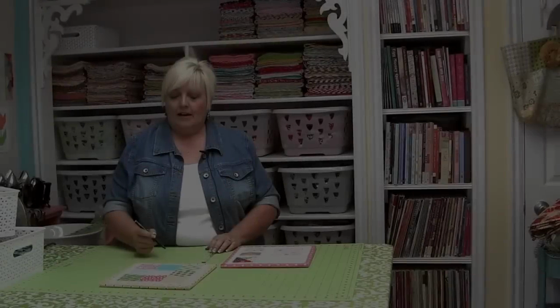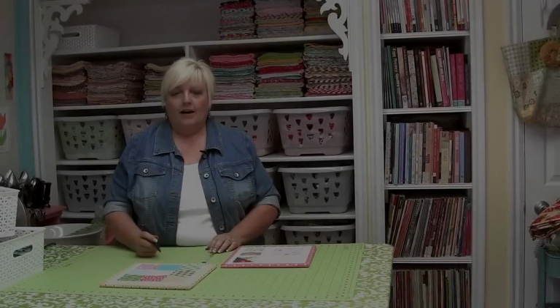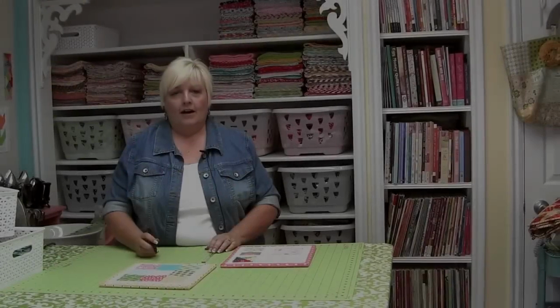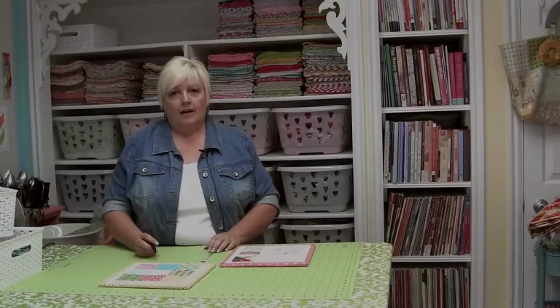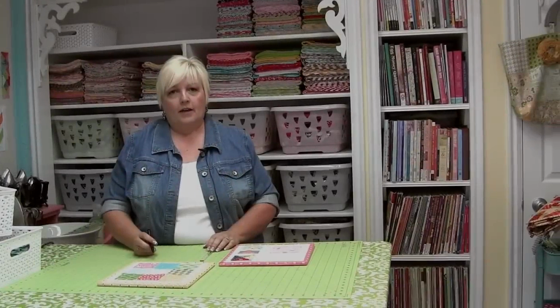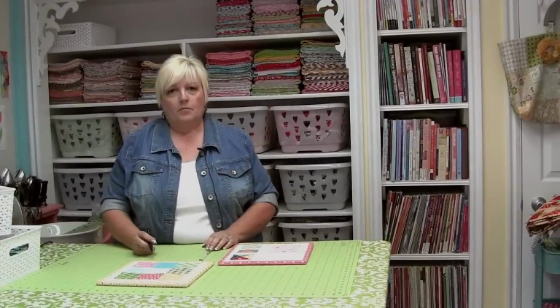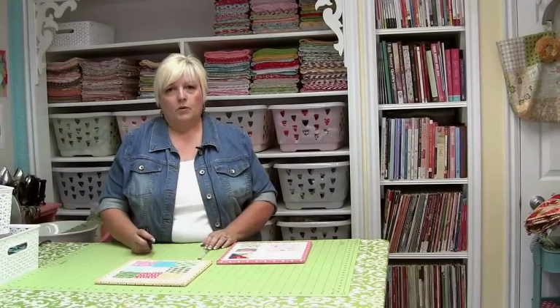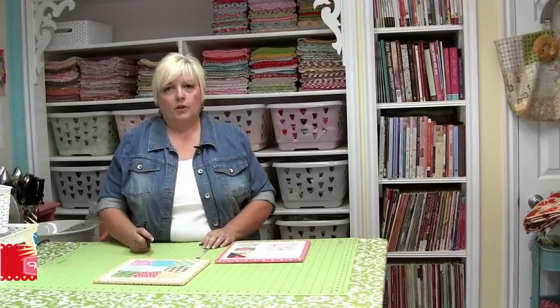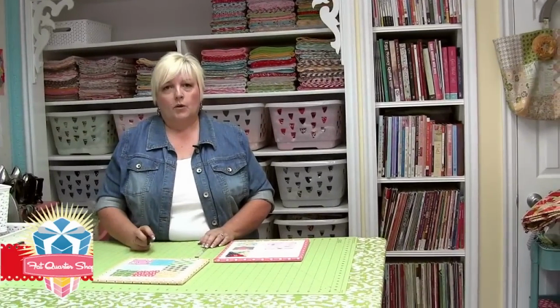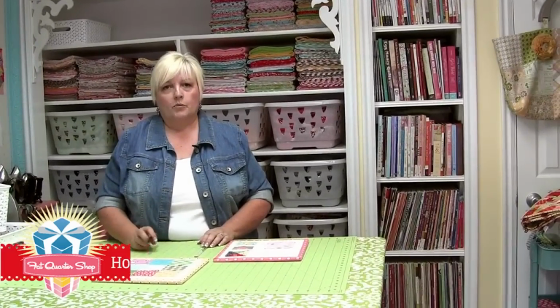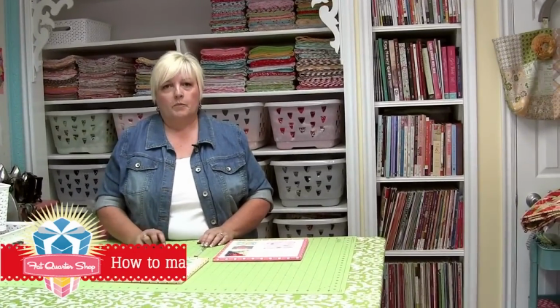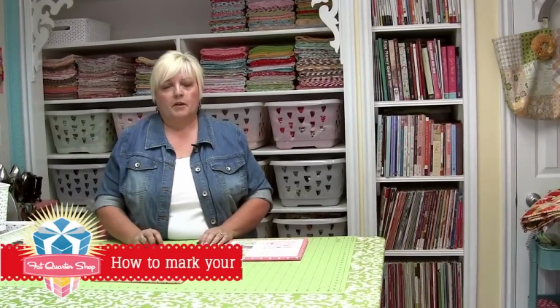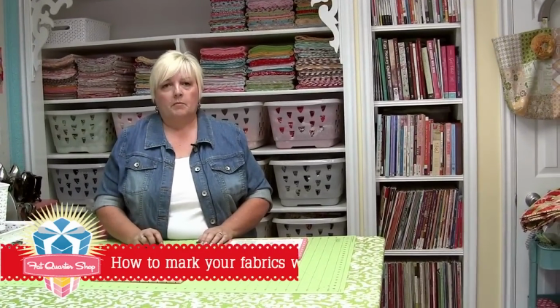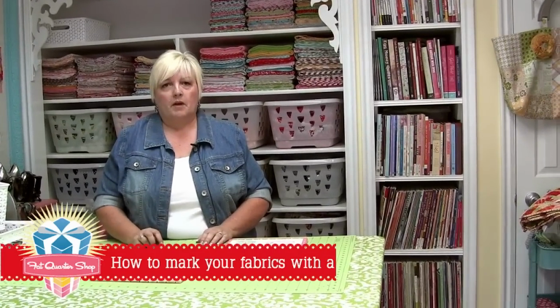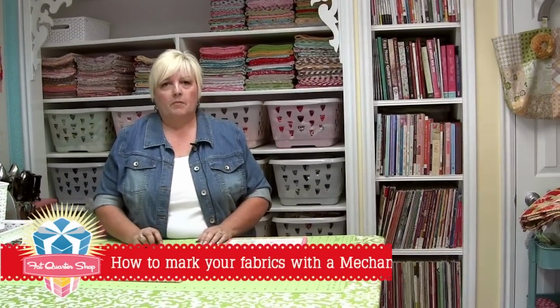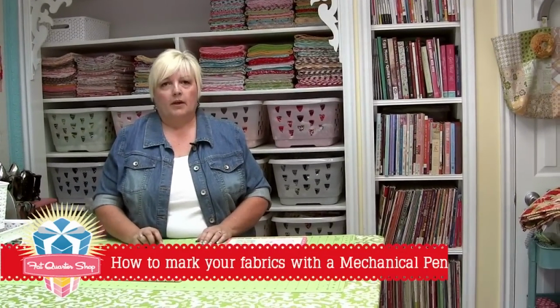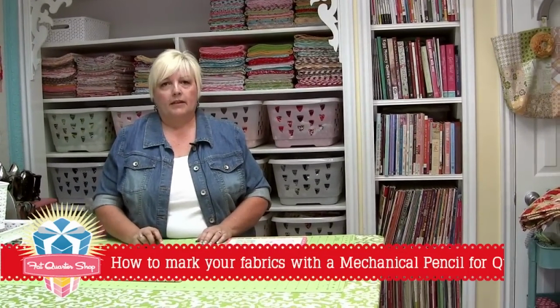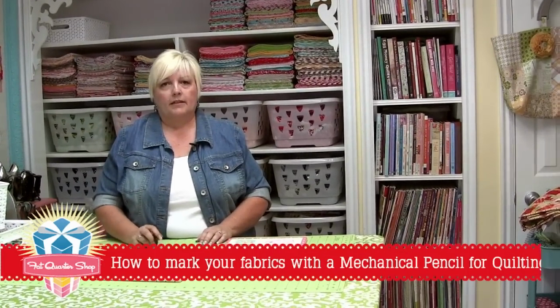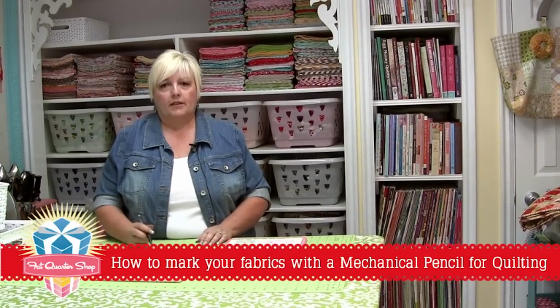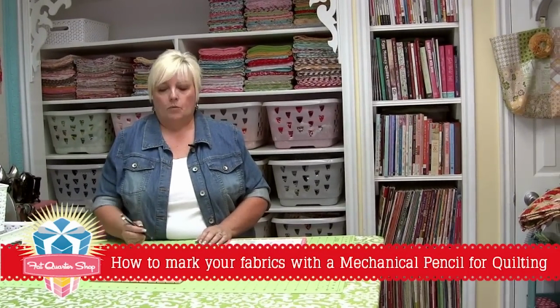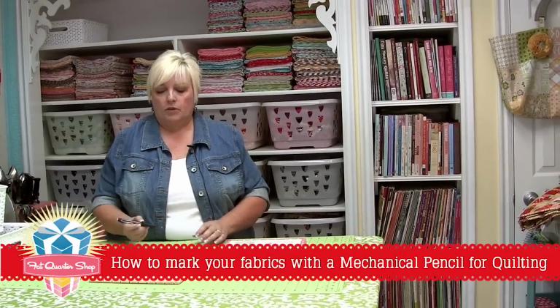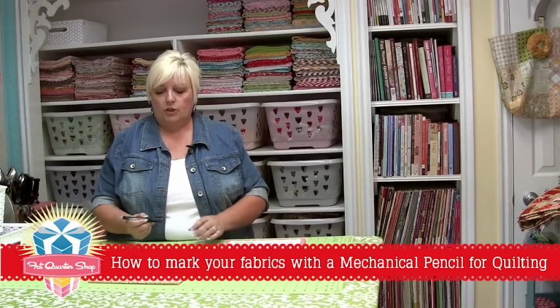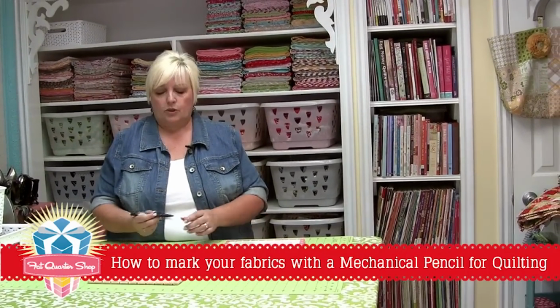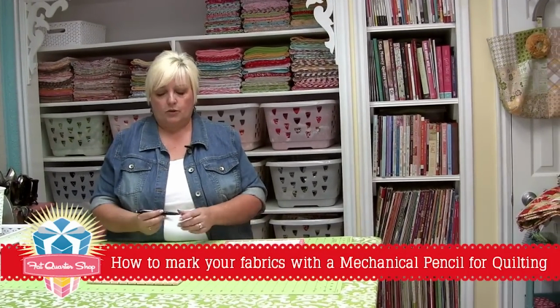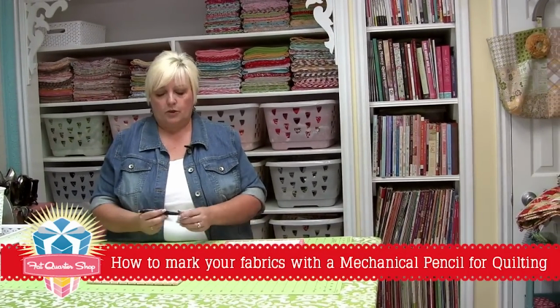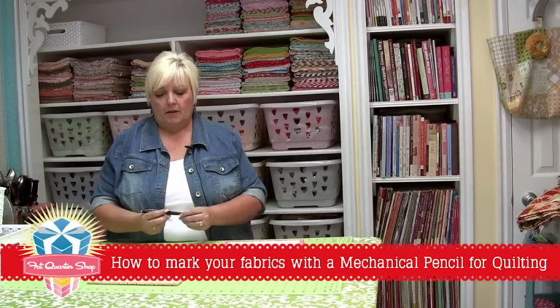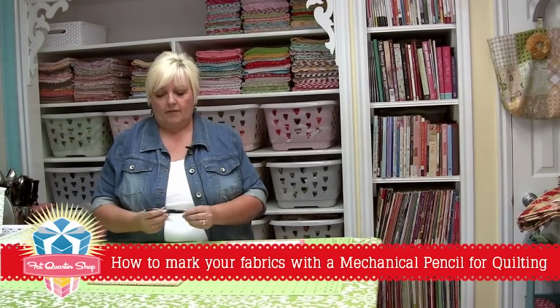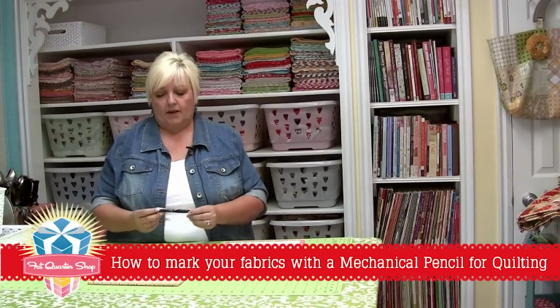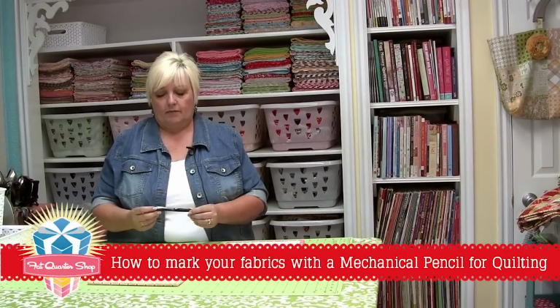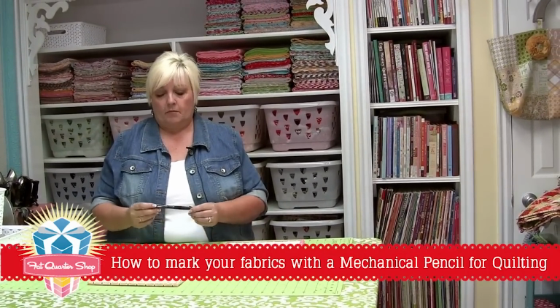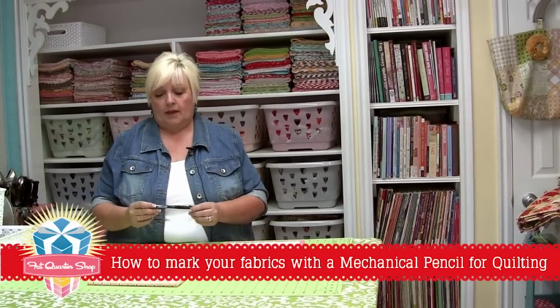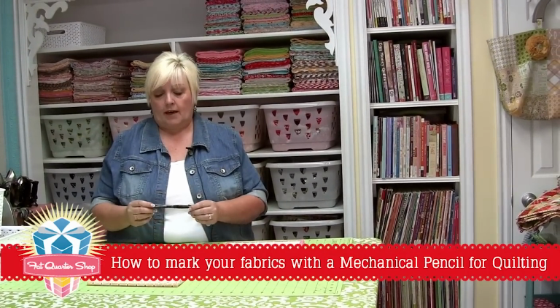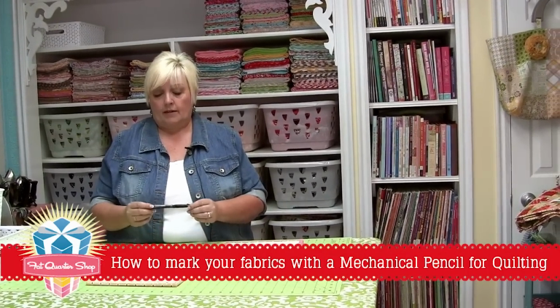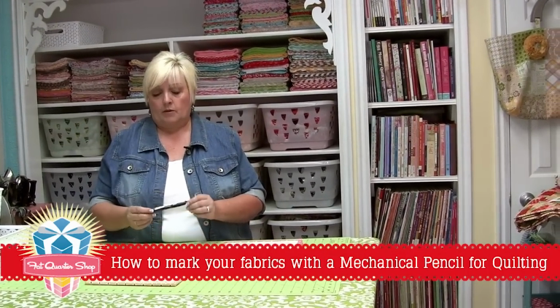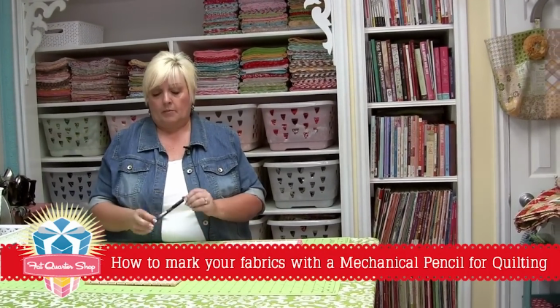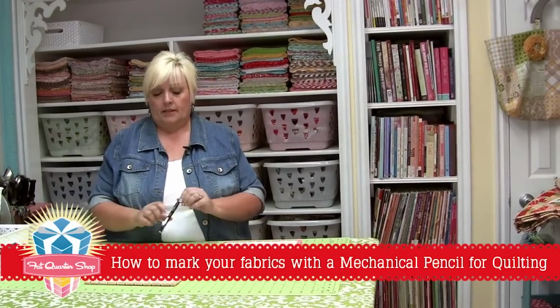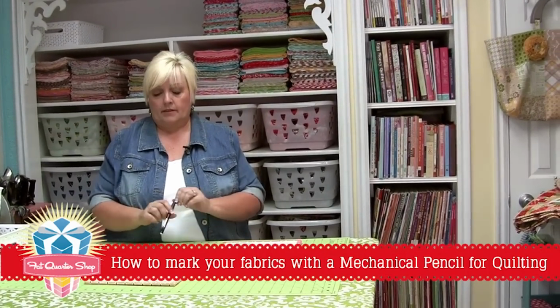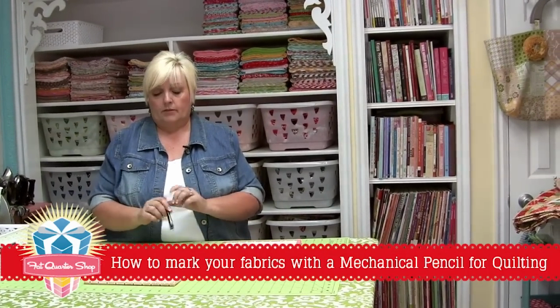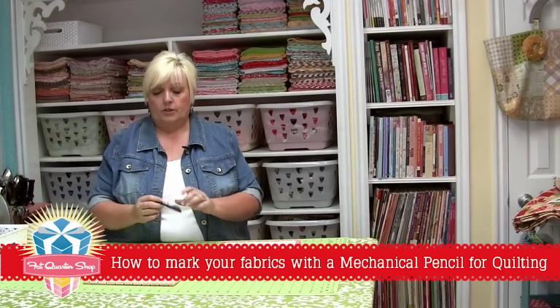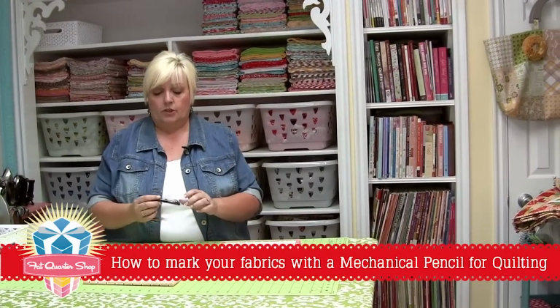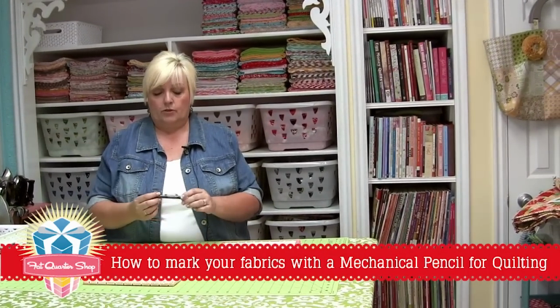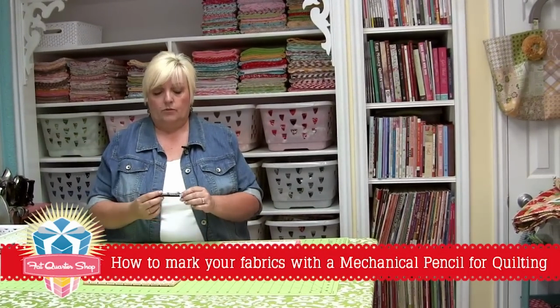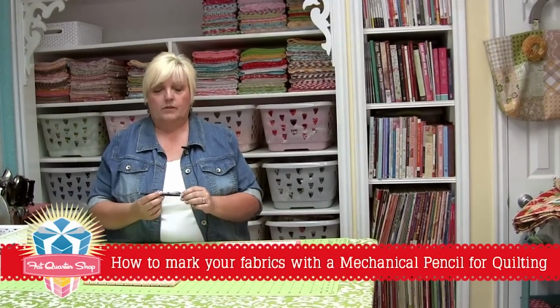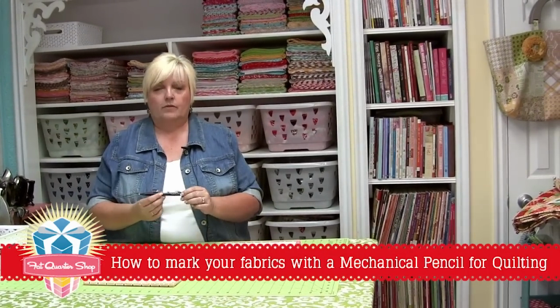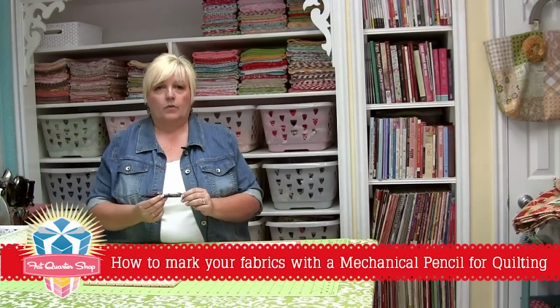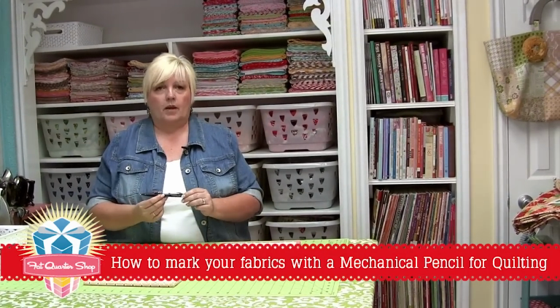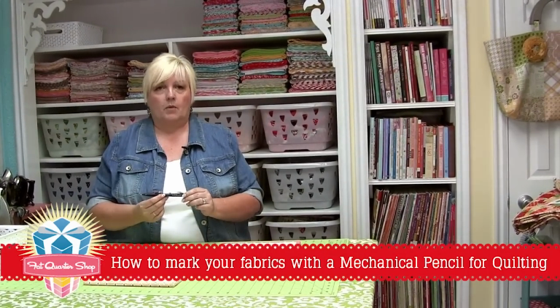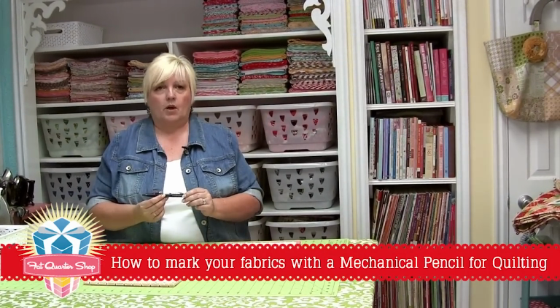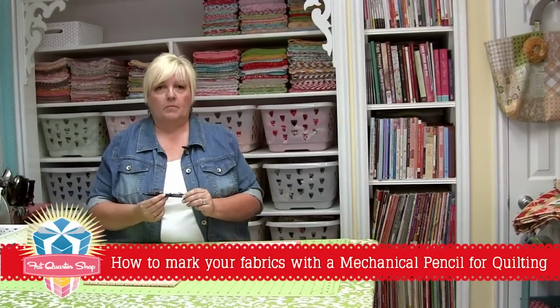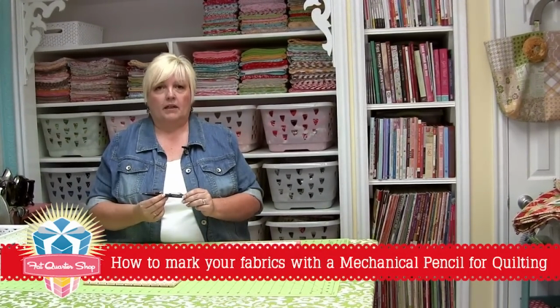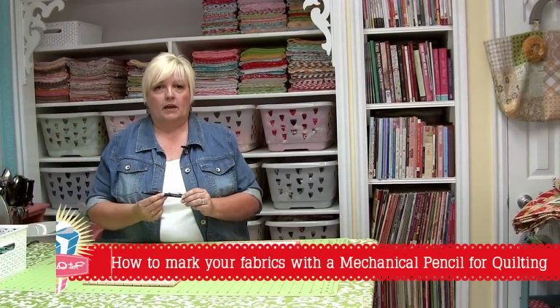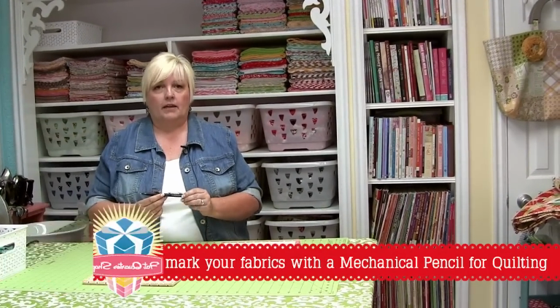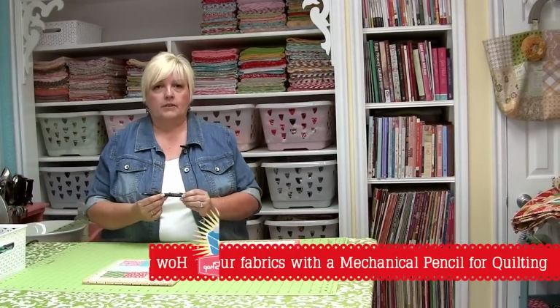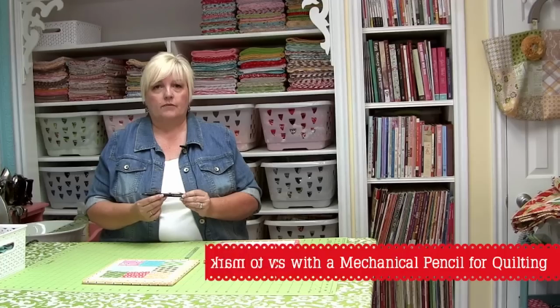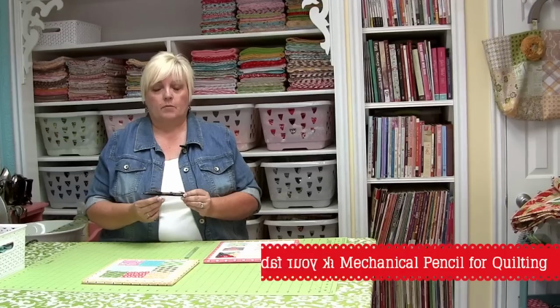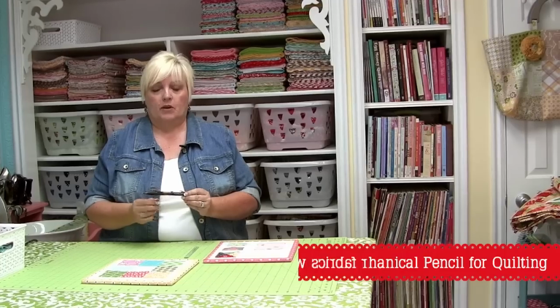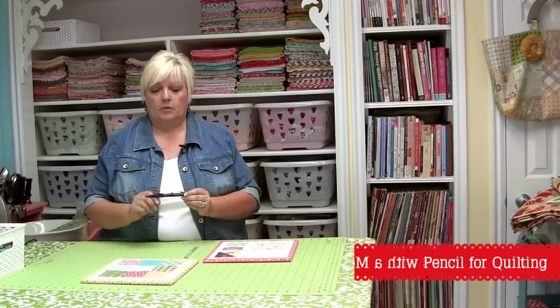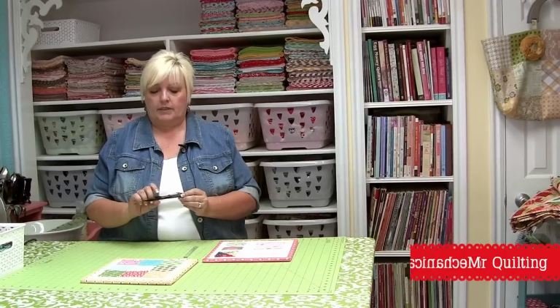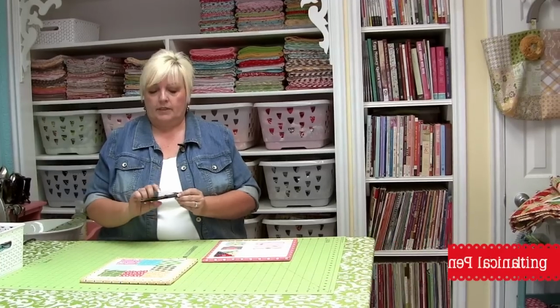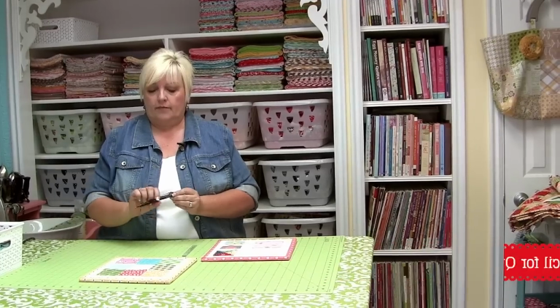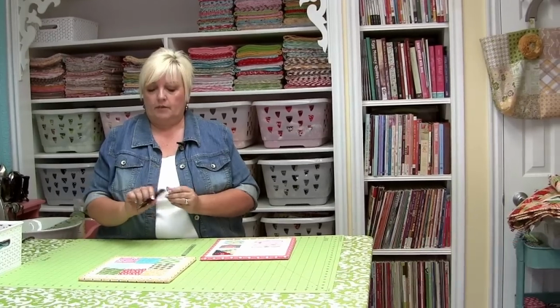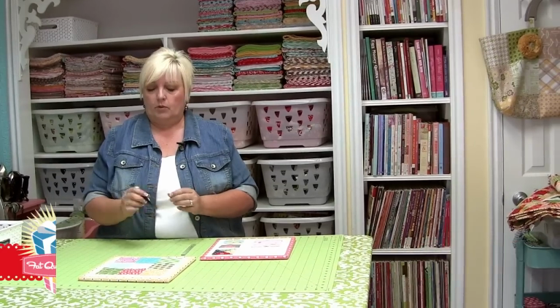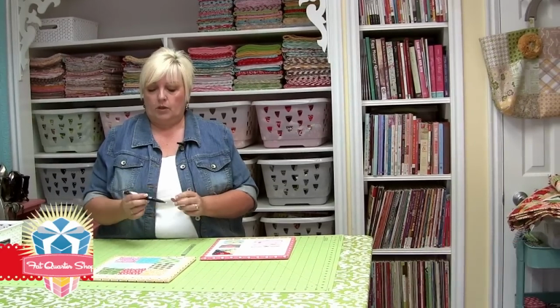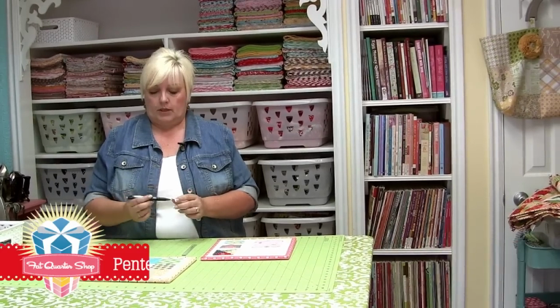Hi, I'm Lori Holt with Being My Bonnet. I want to show you my favorite mechanical pencil to use when I mark my lines for my Quilty Fun book.